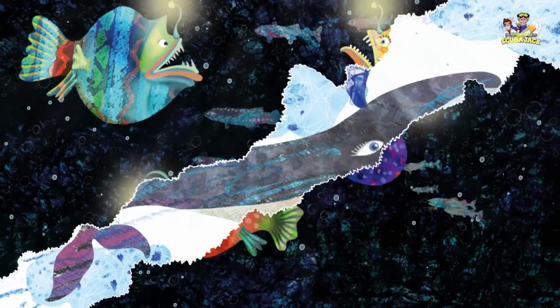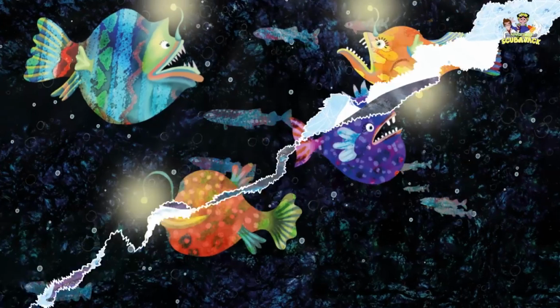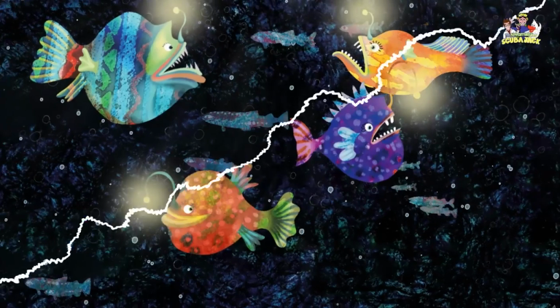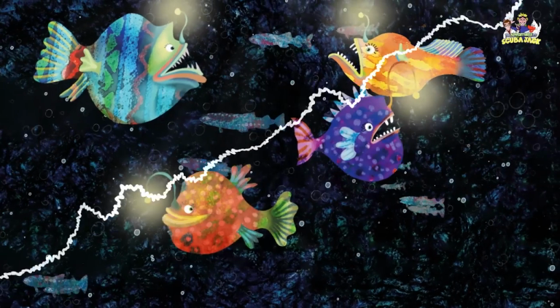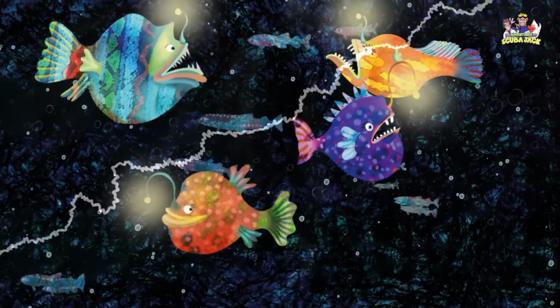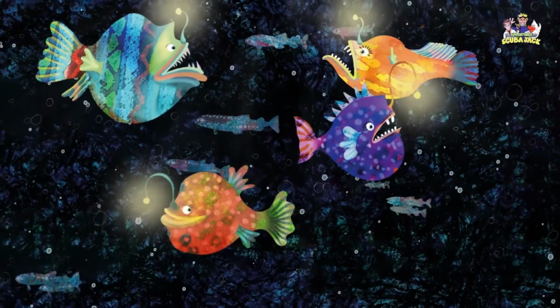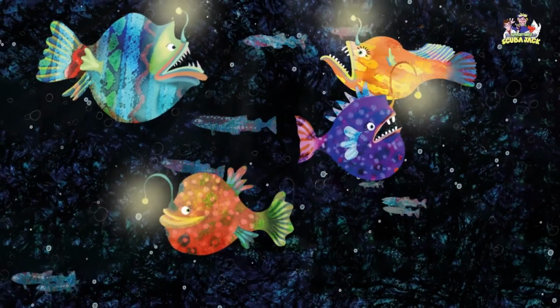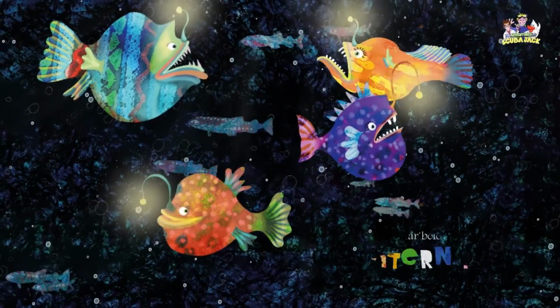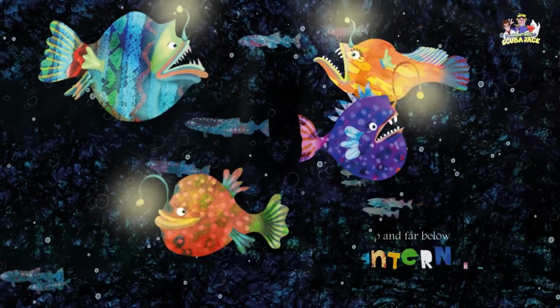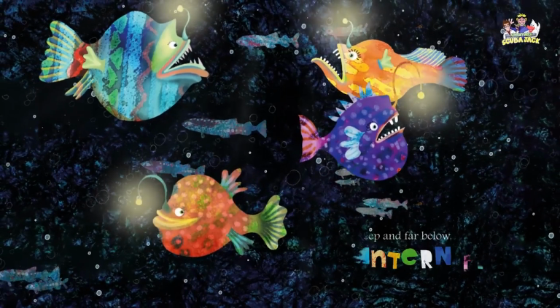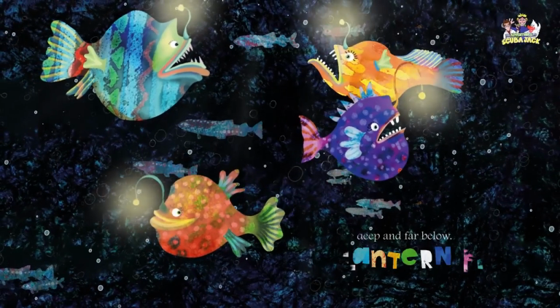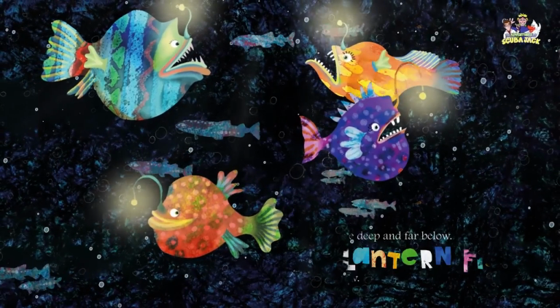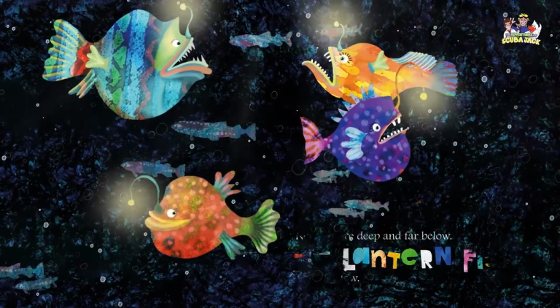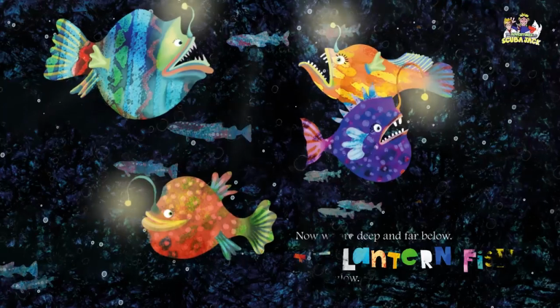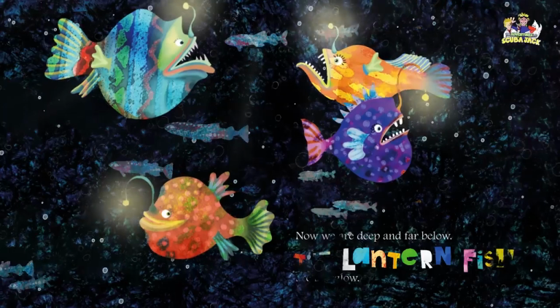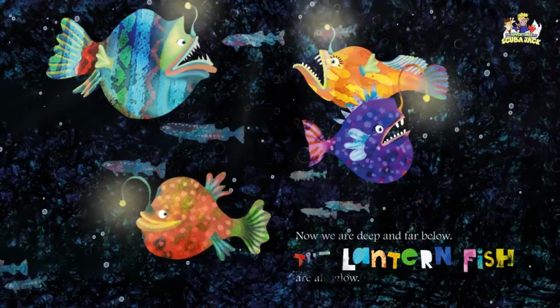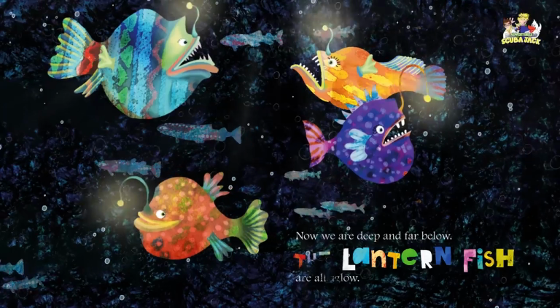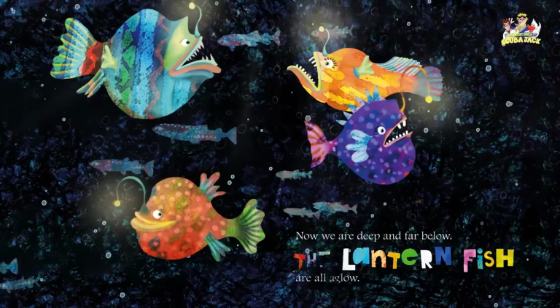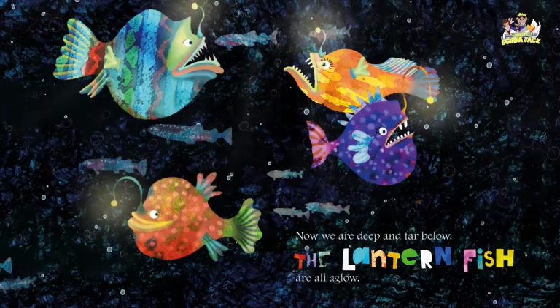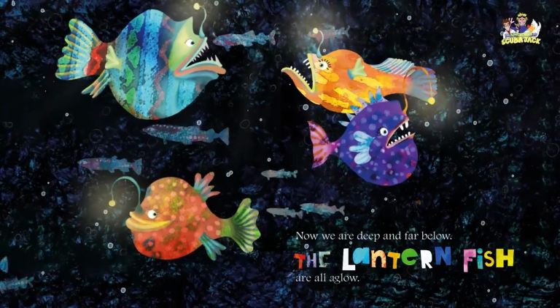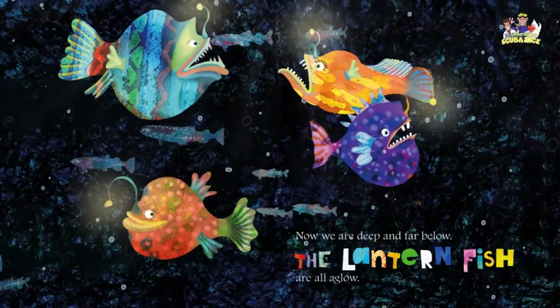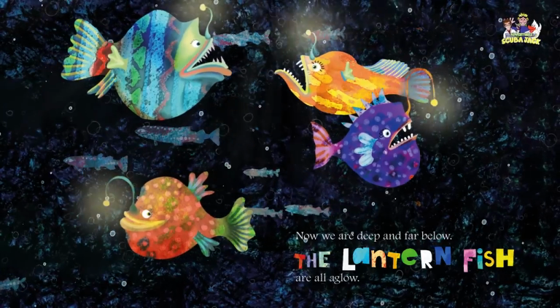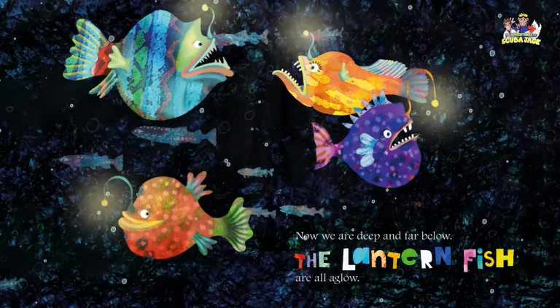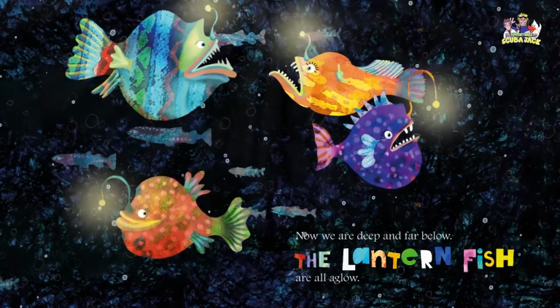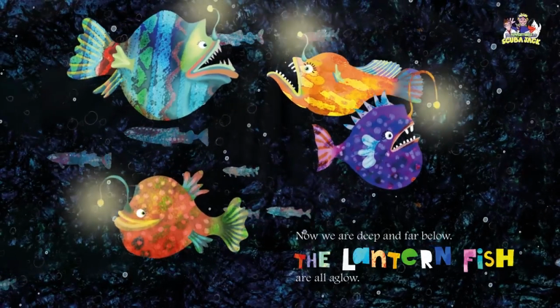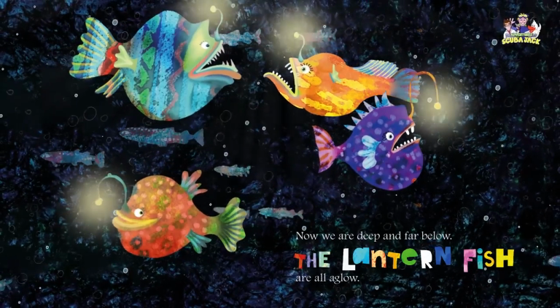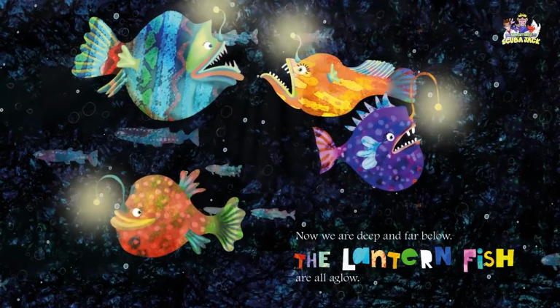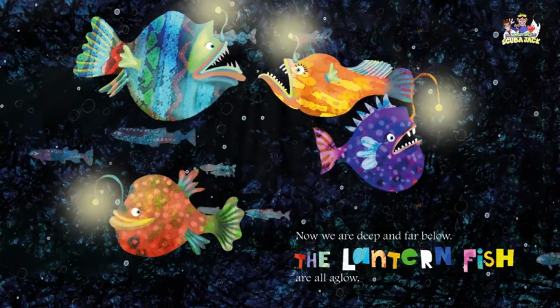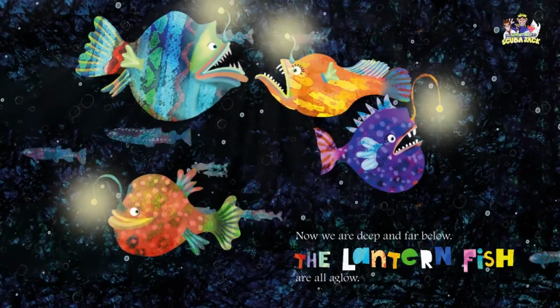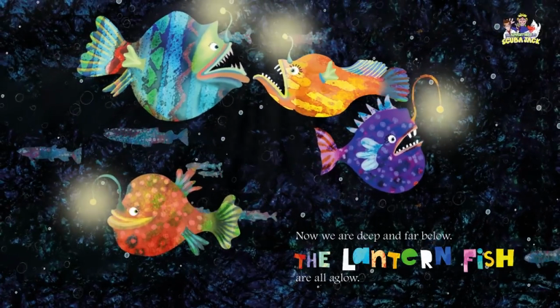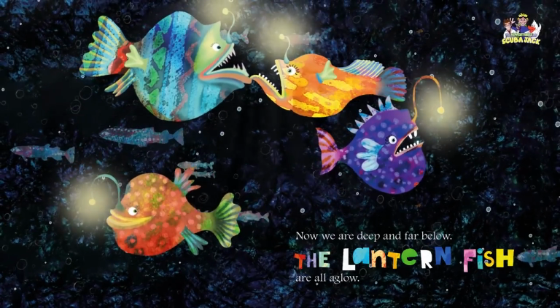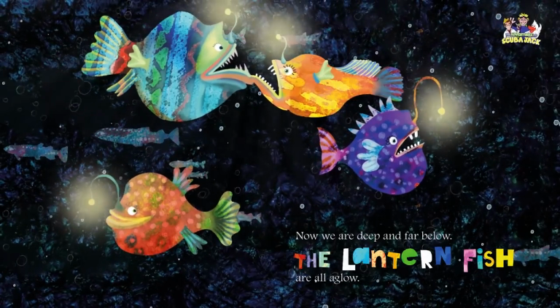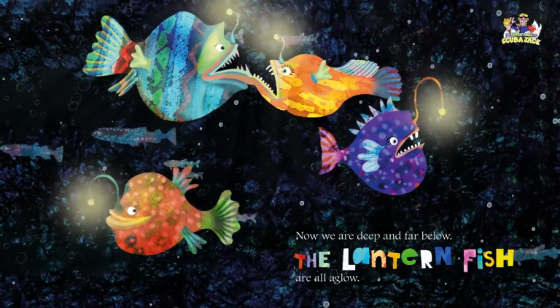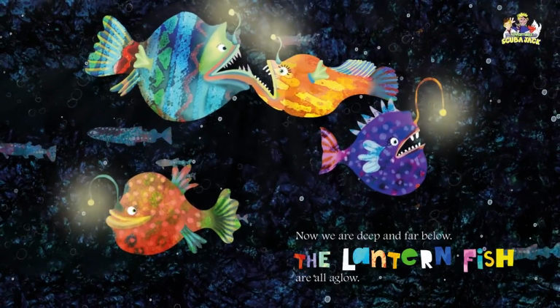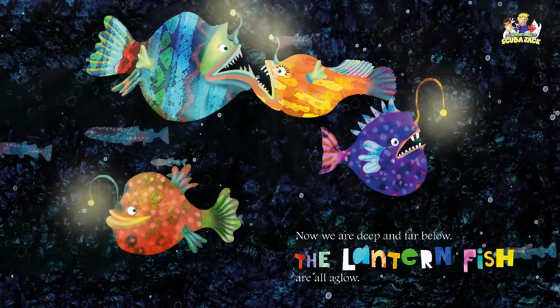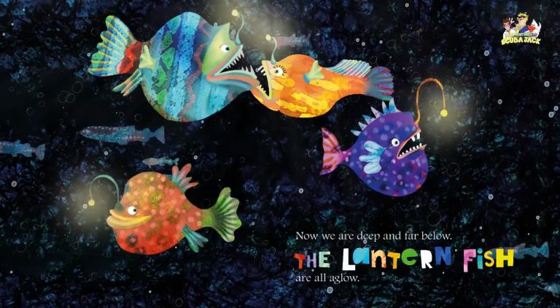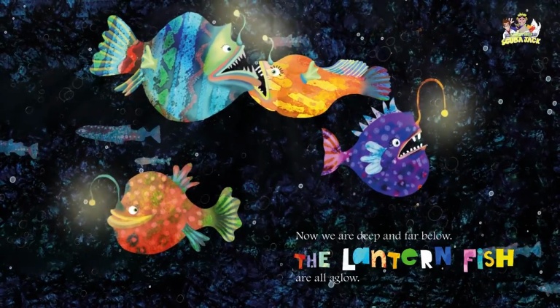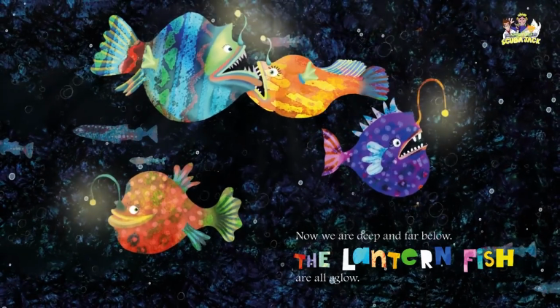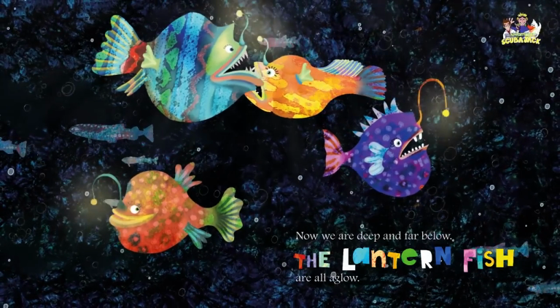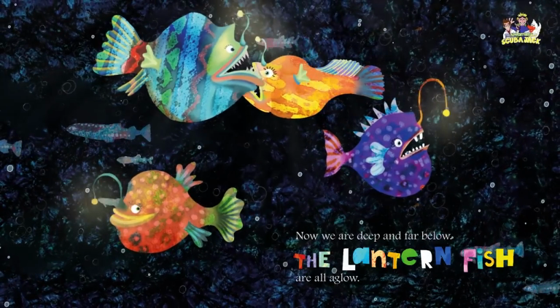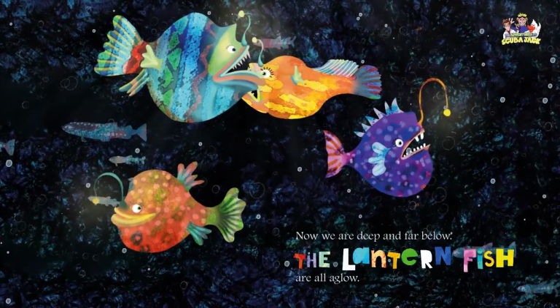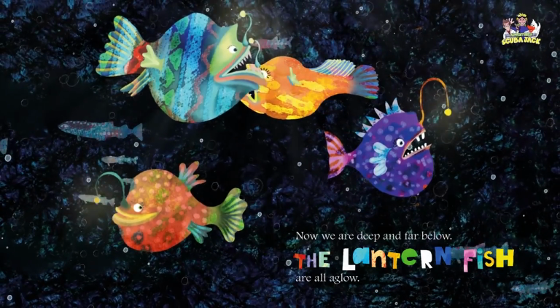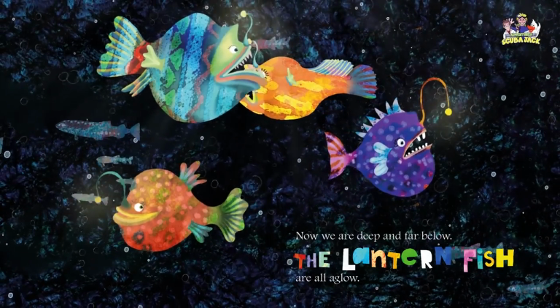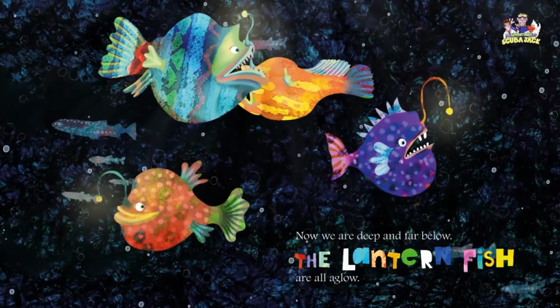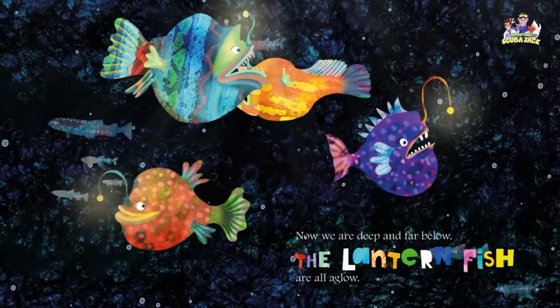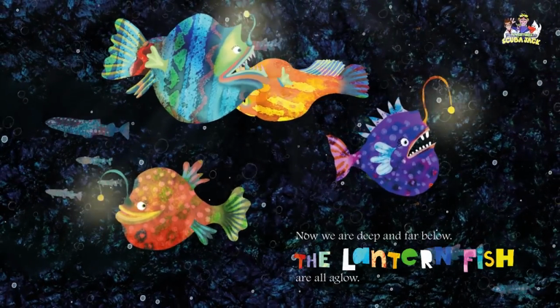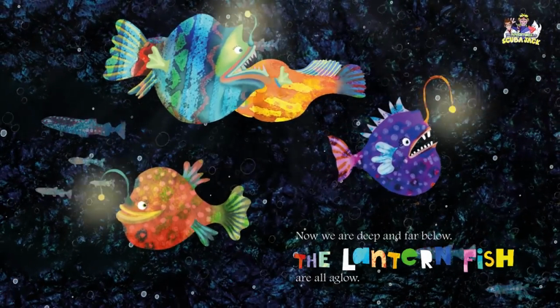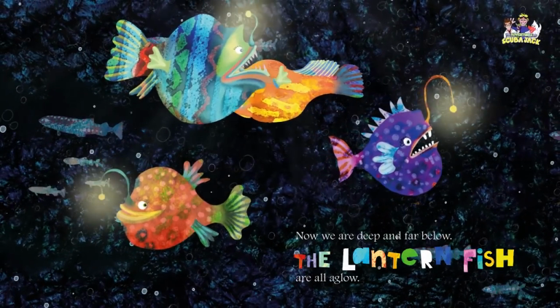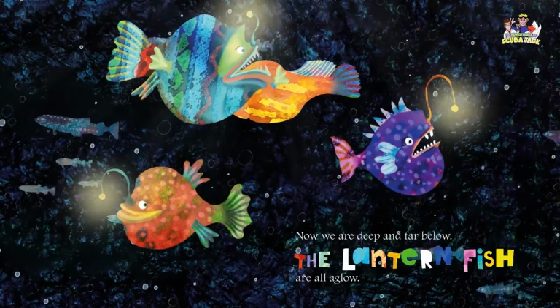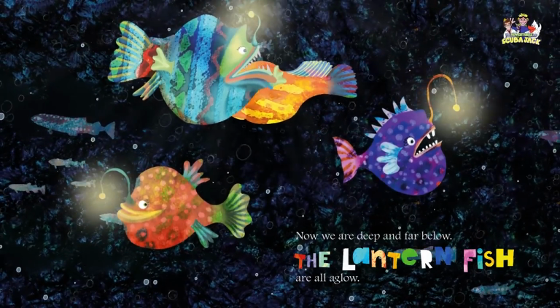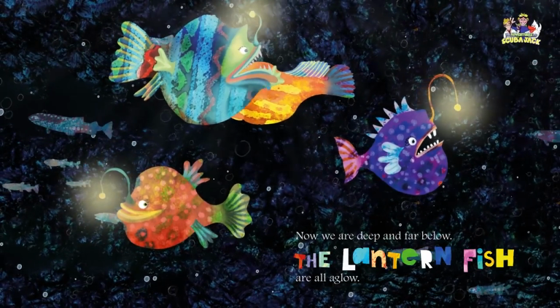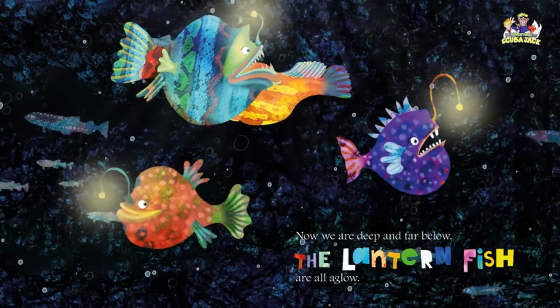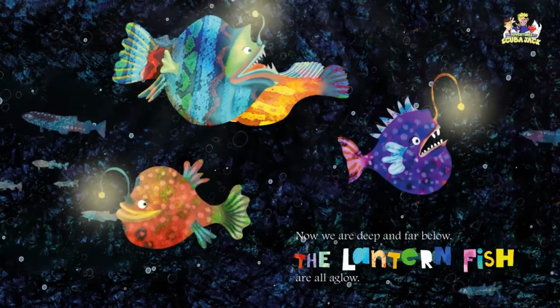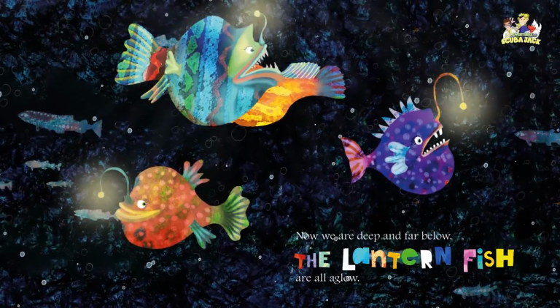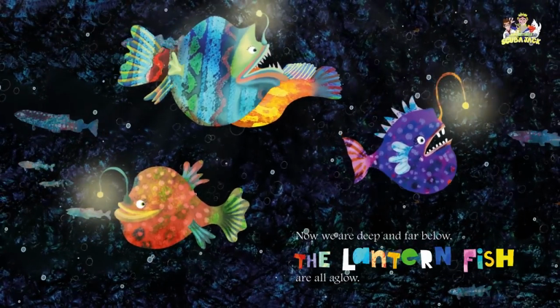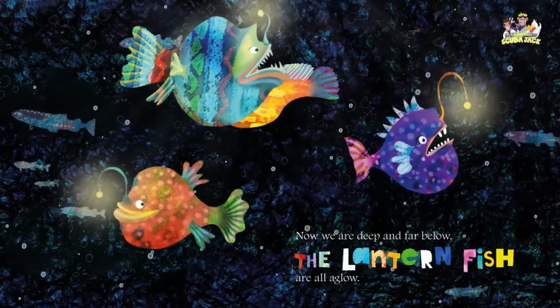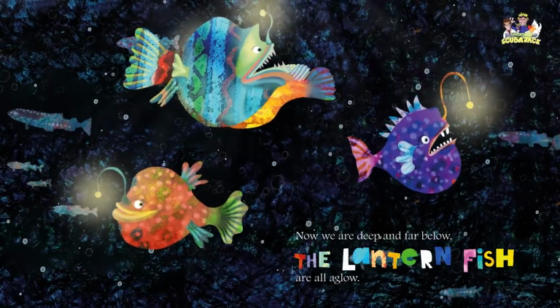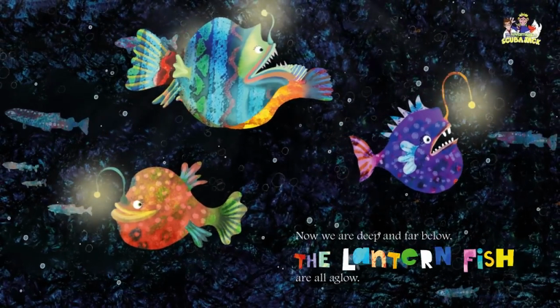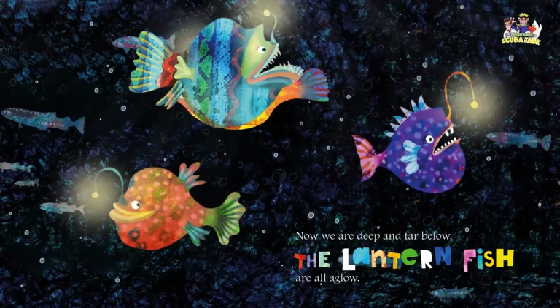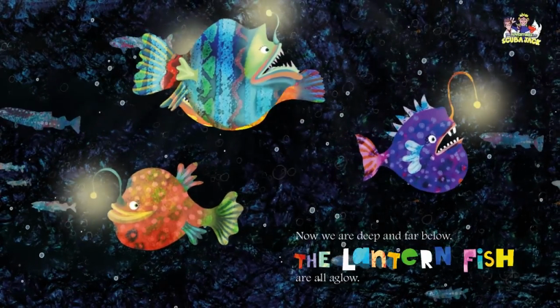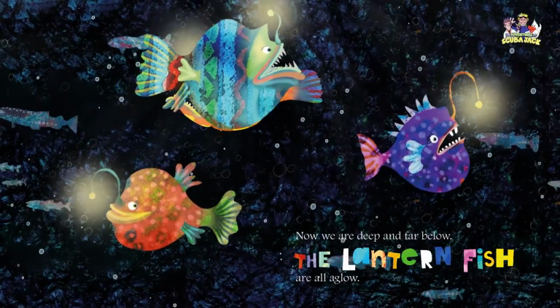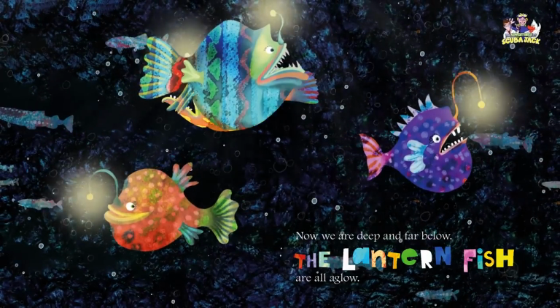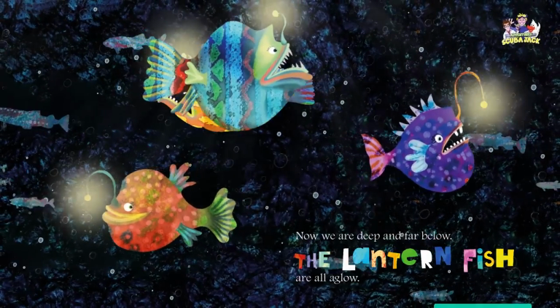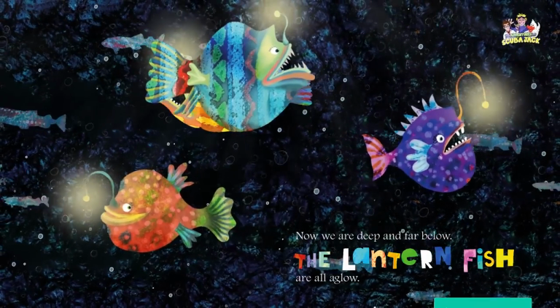Now we are deep and far below. The lanternfish are all aglow.